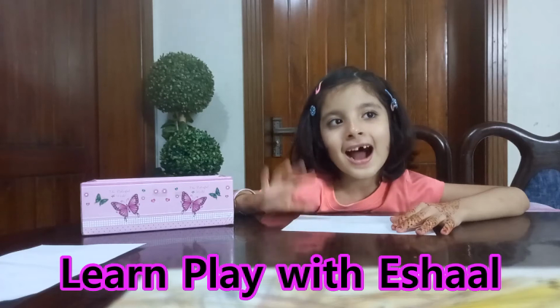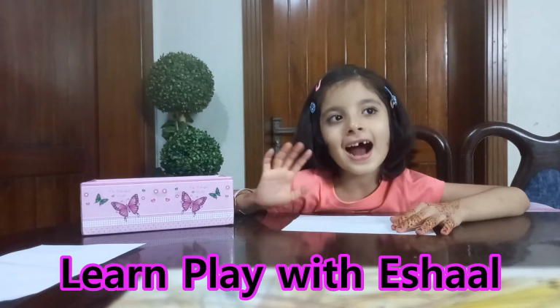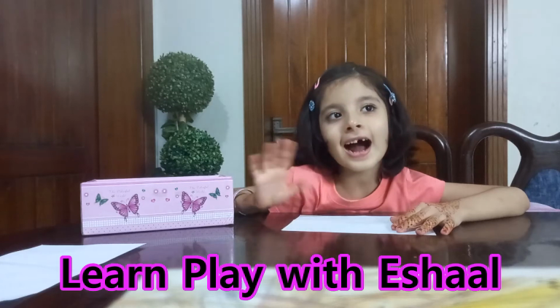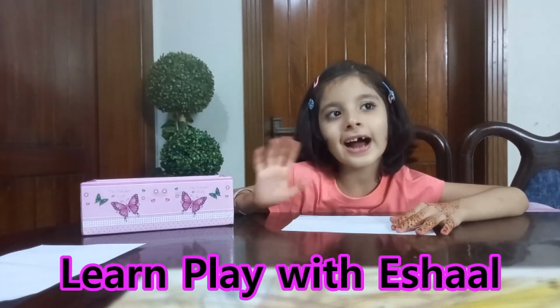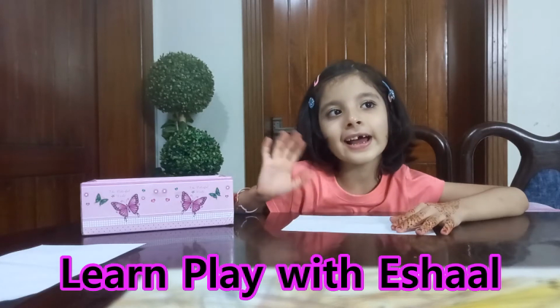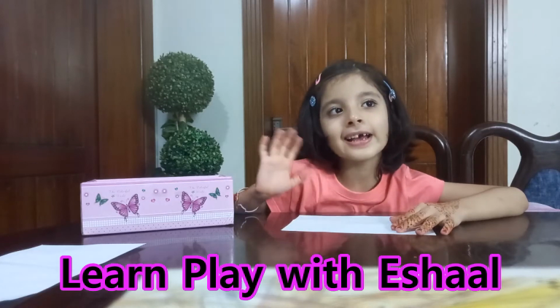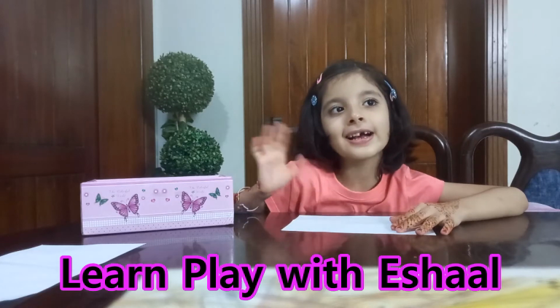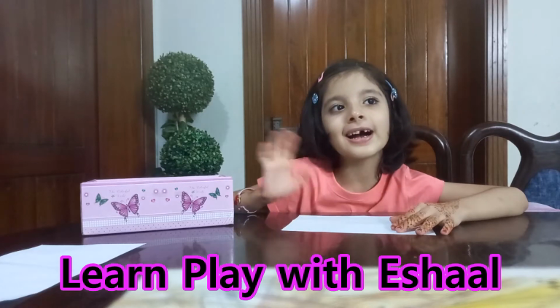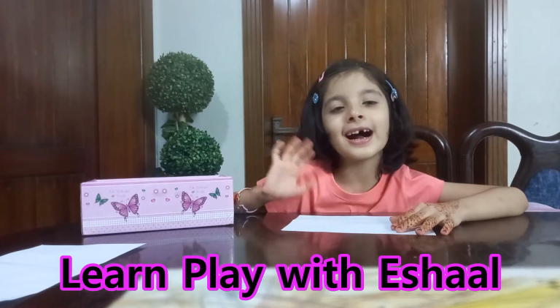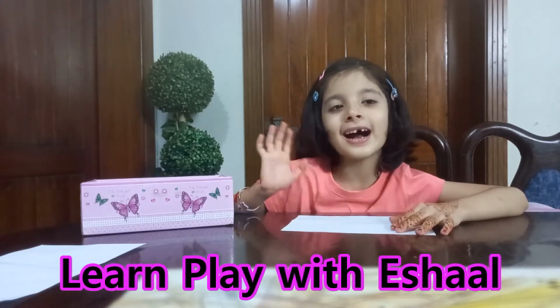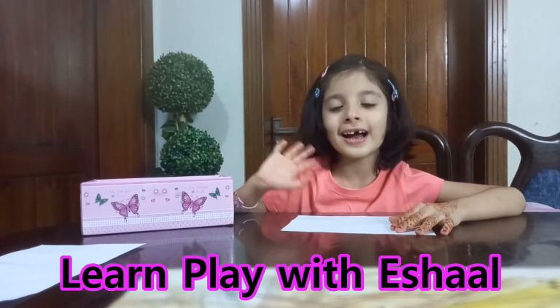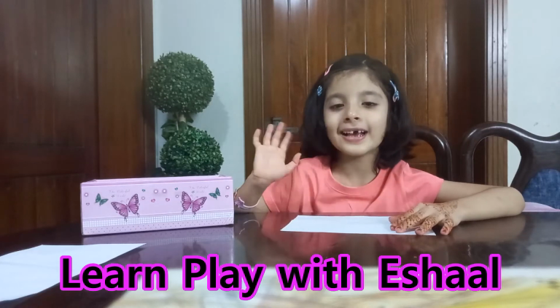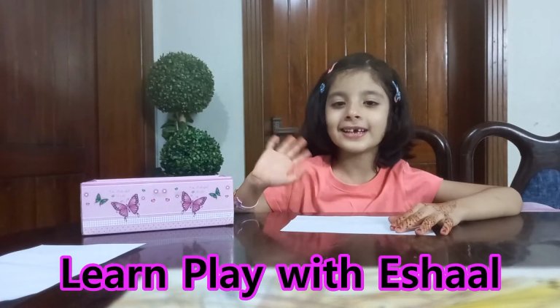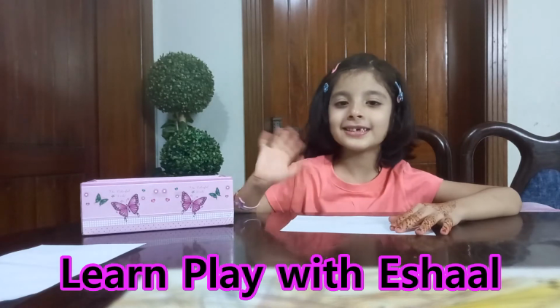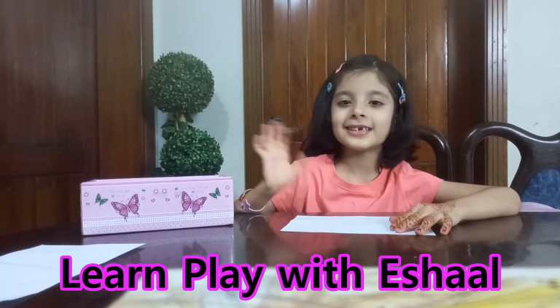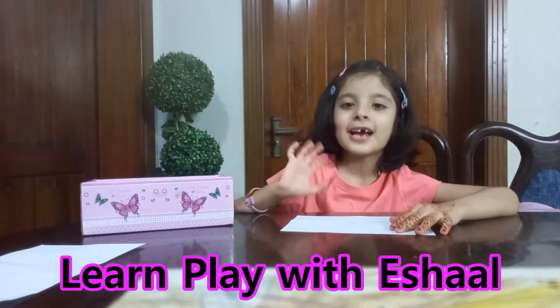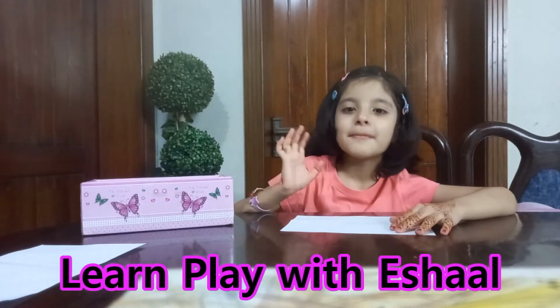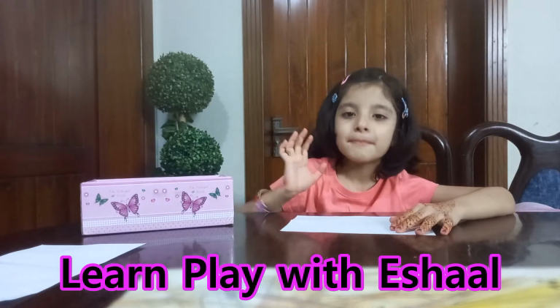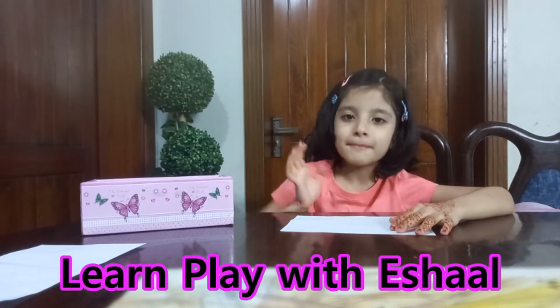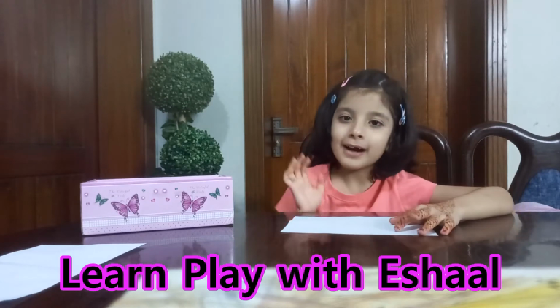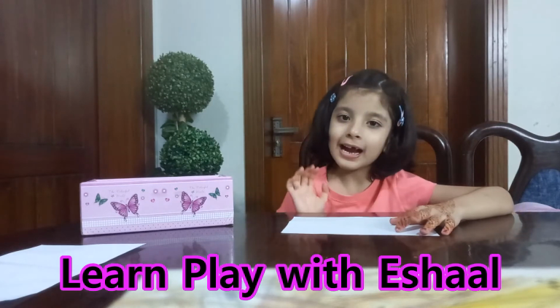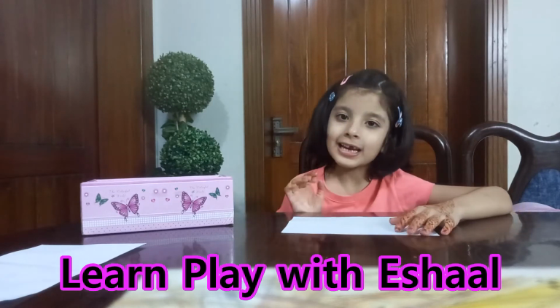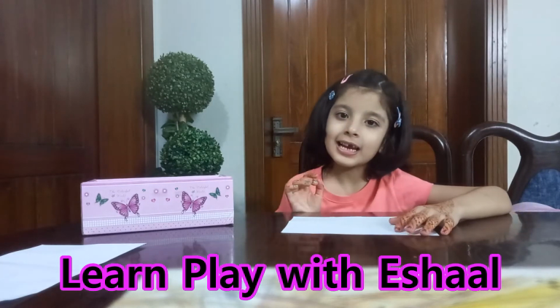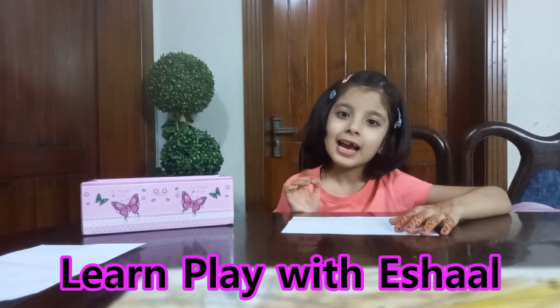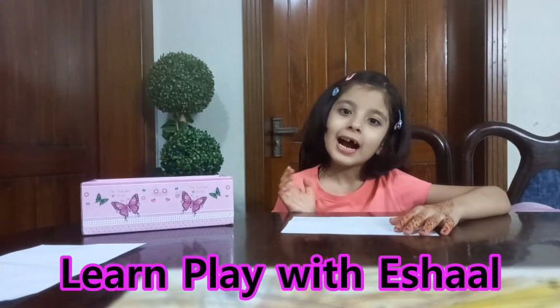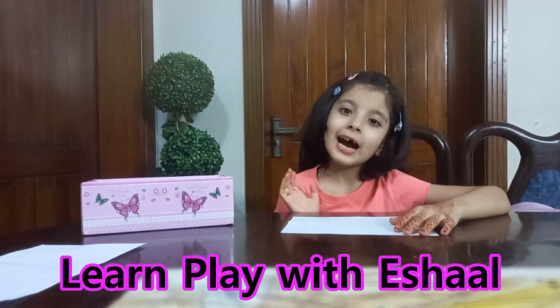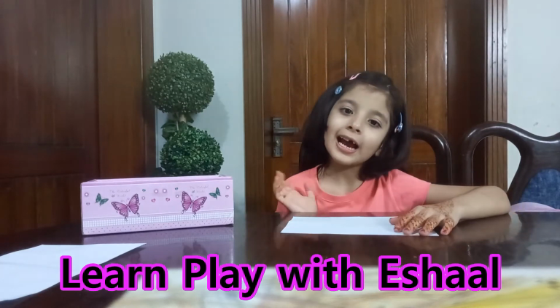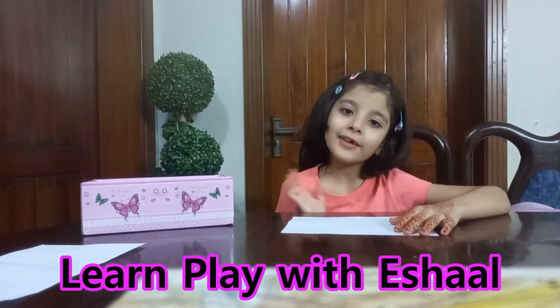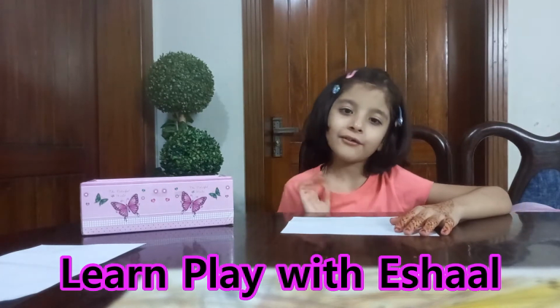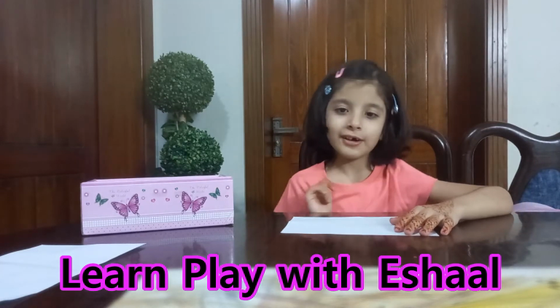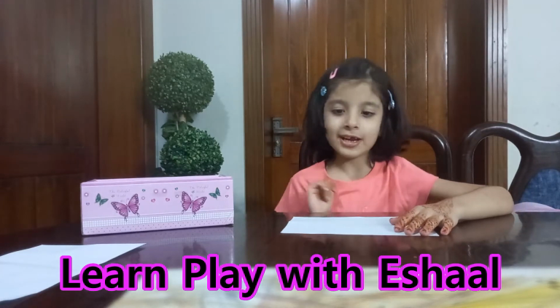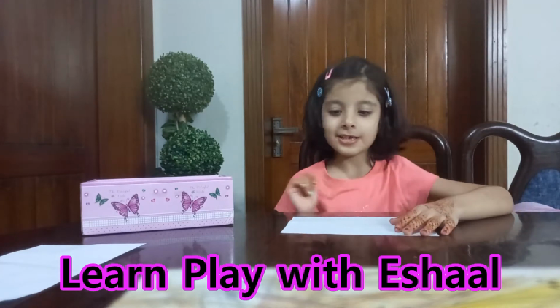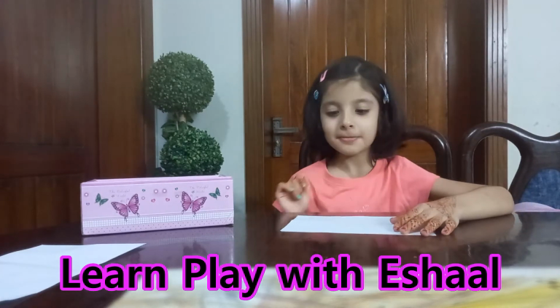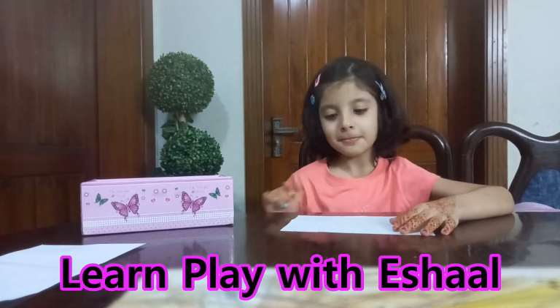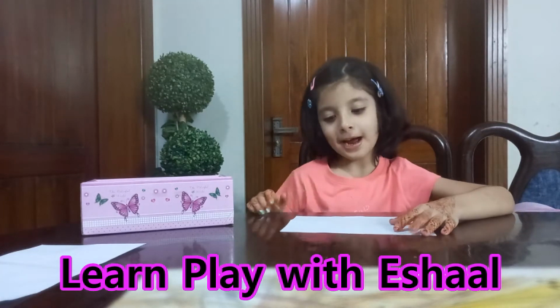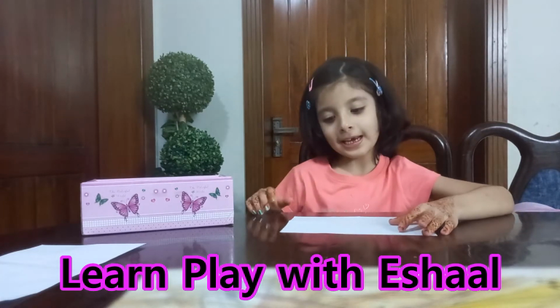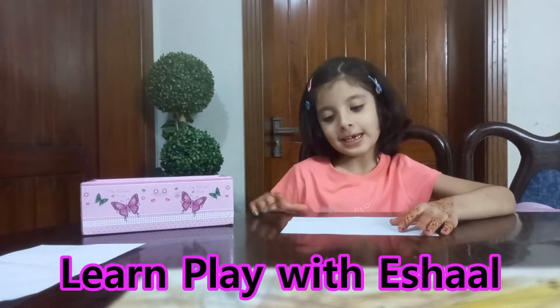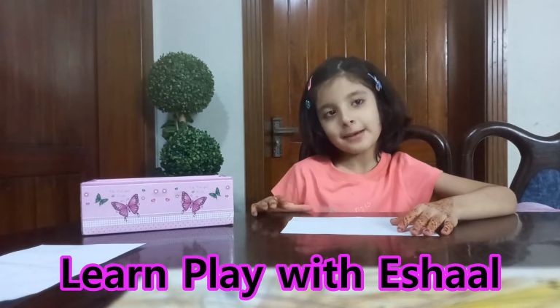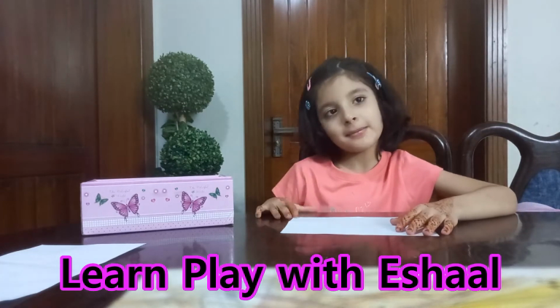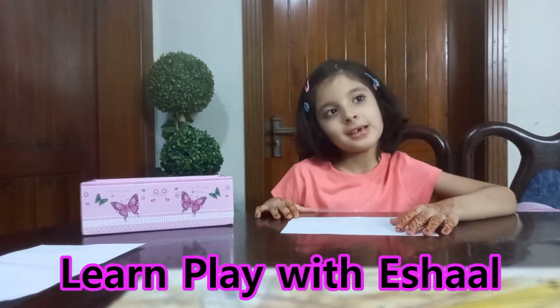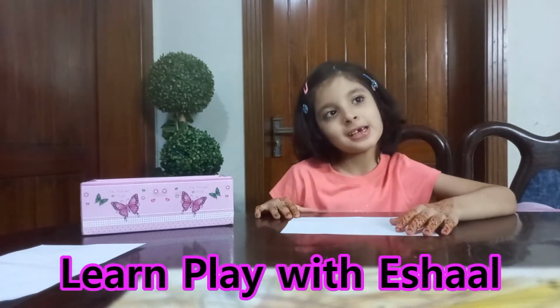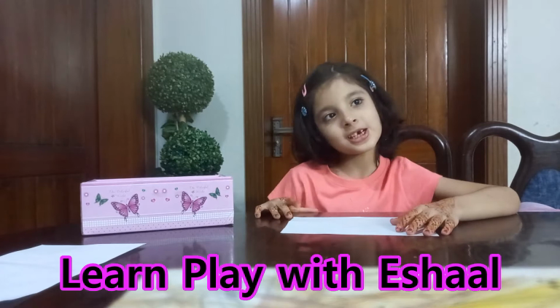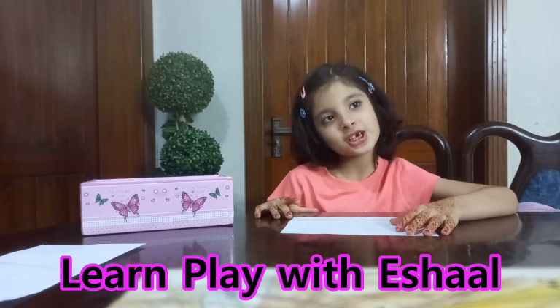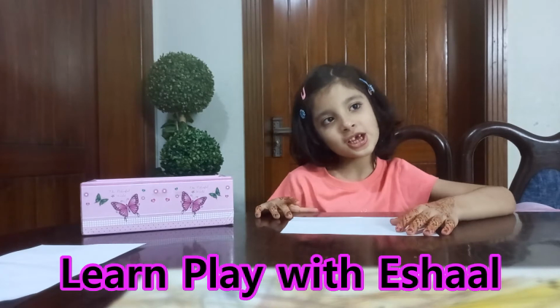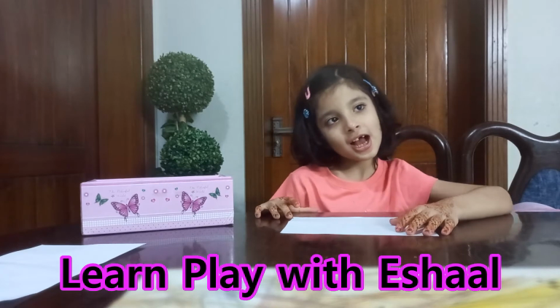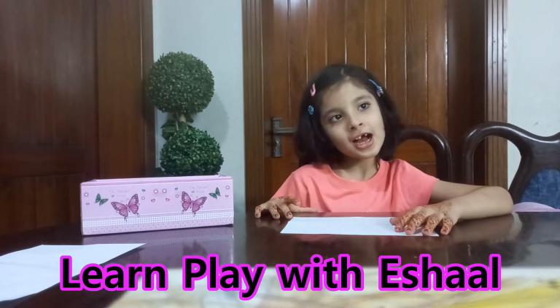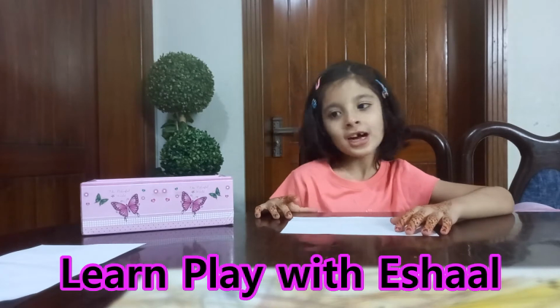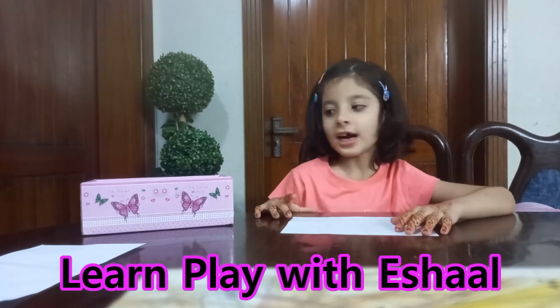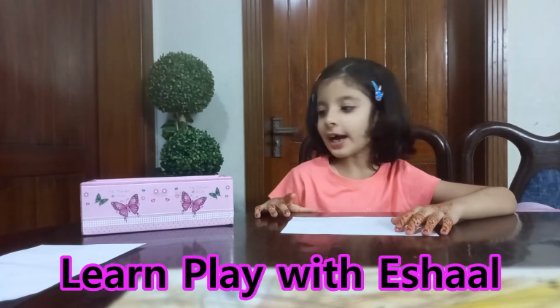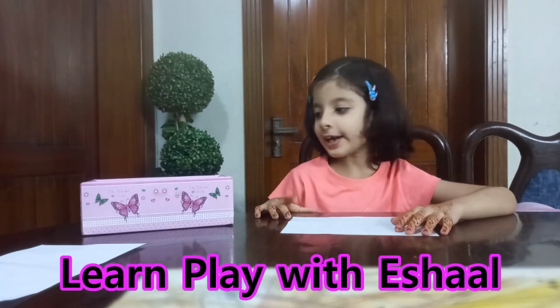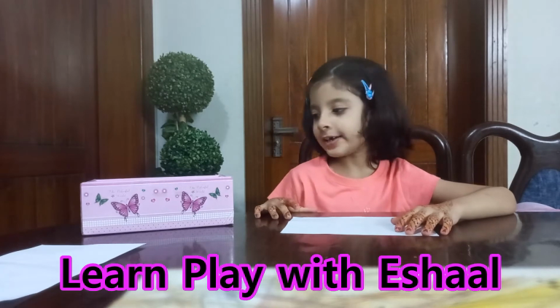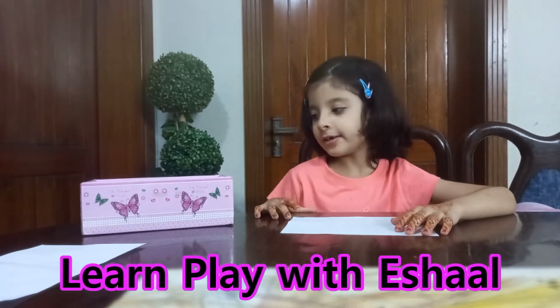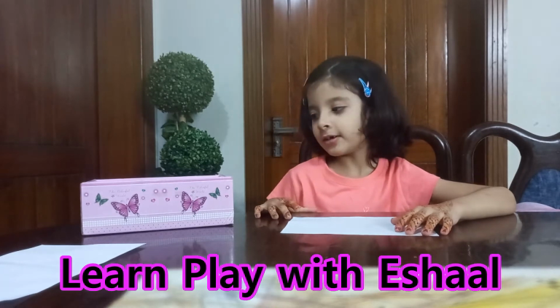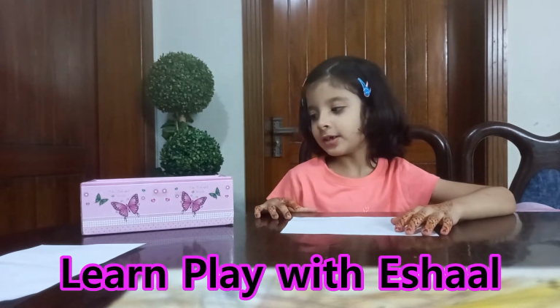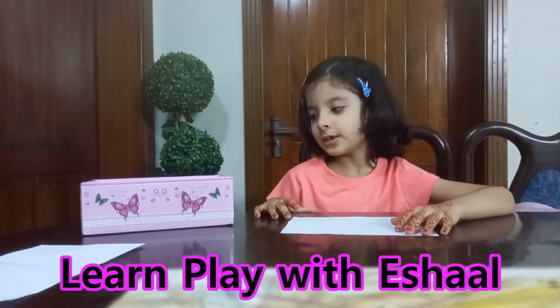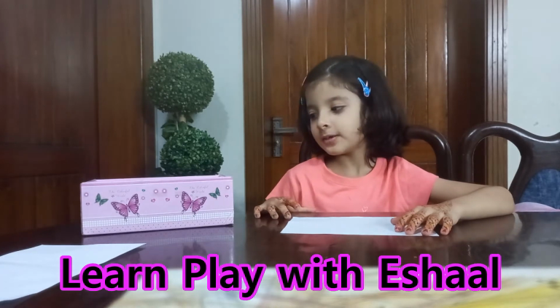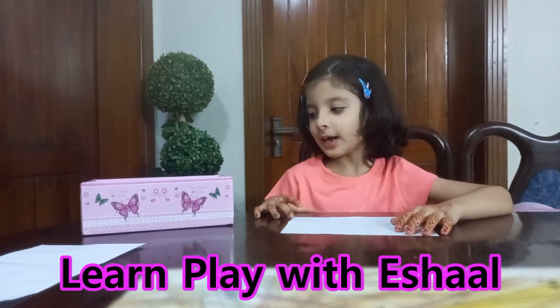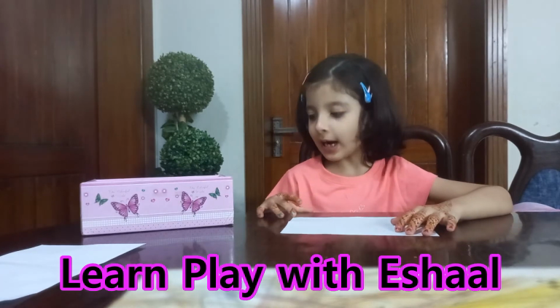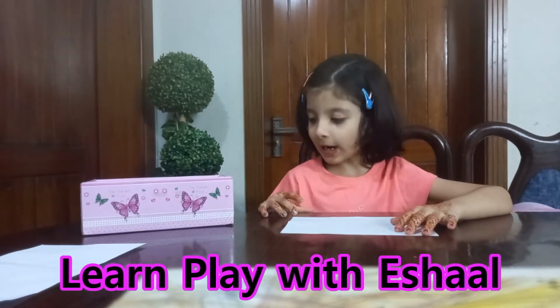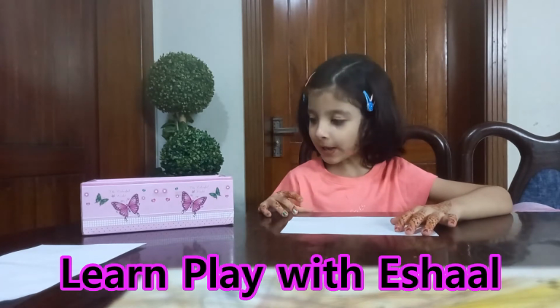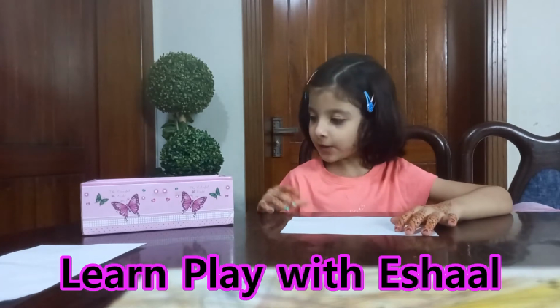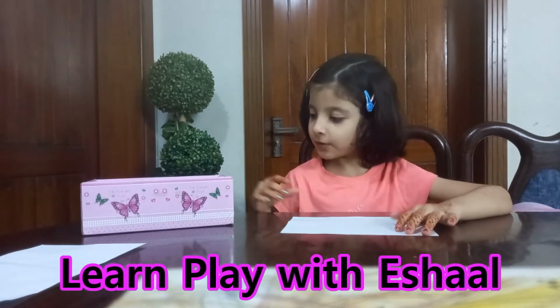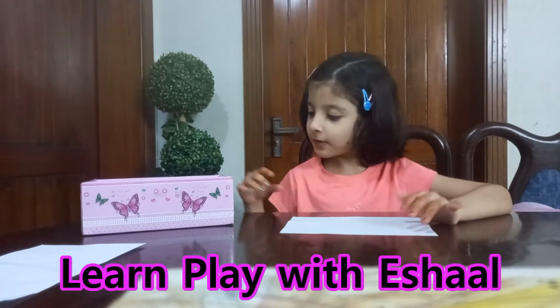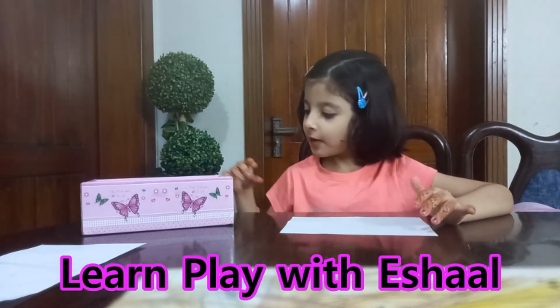Hi guys! Hi friends! My name is Isha. I told you how to do it.